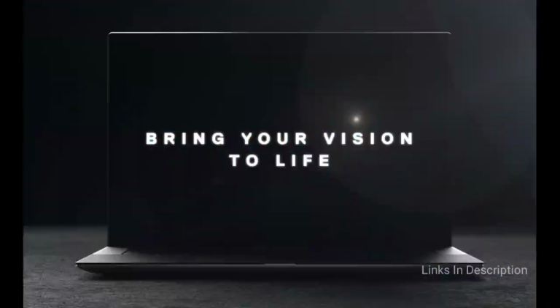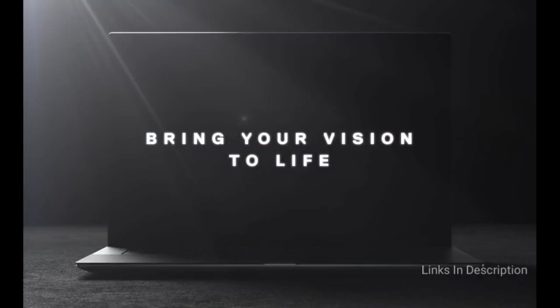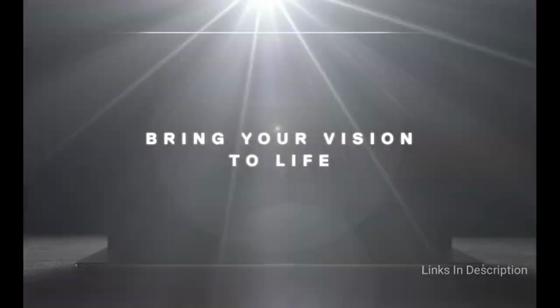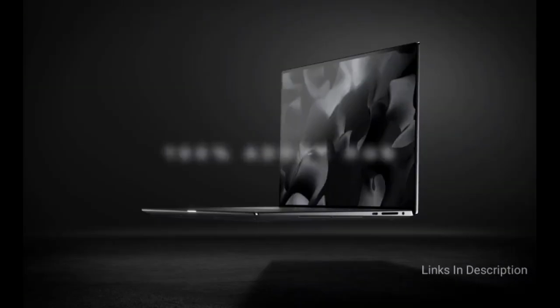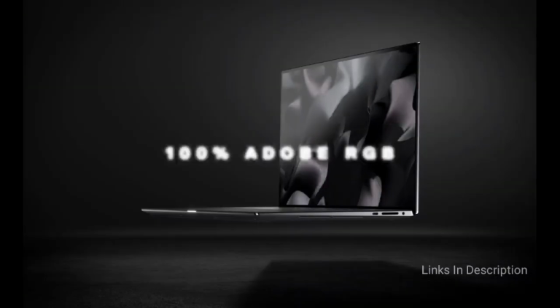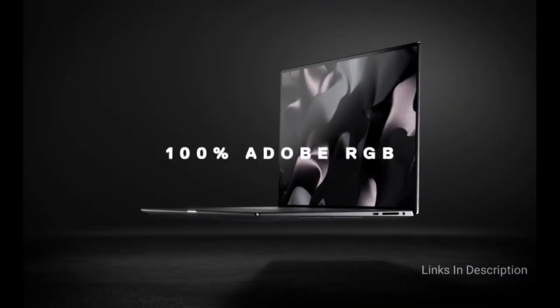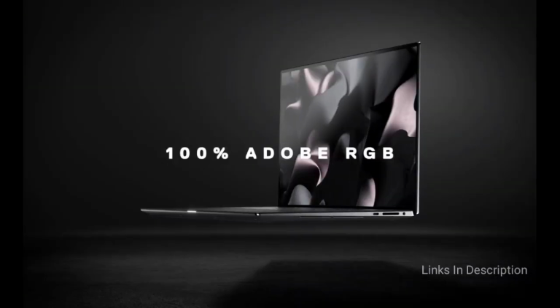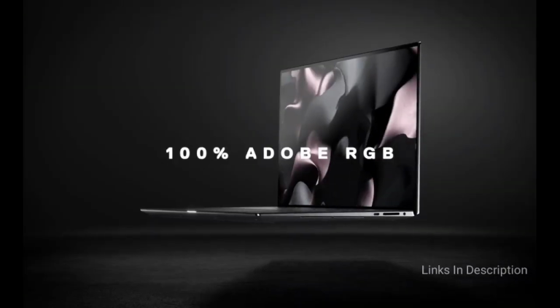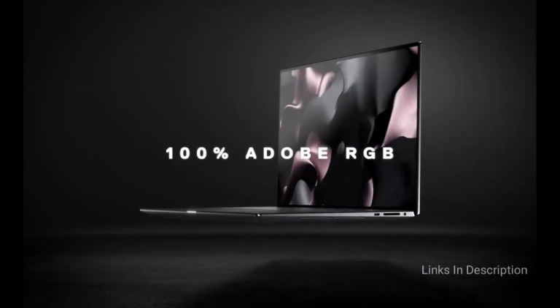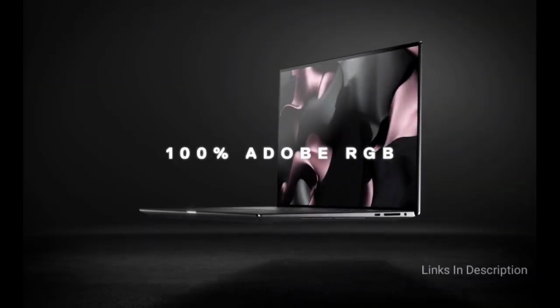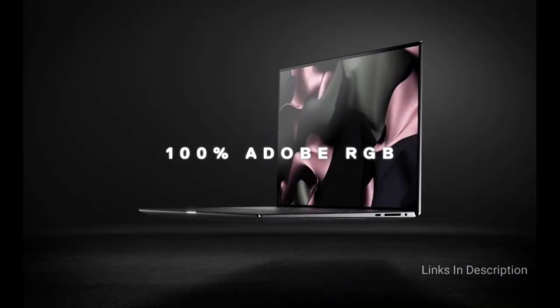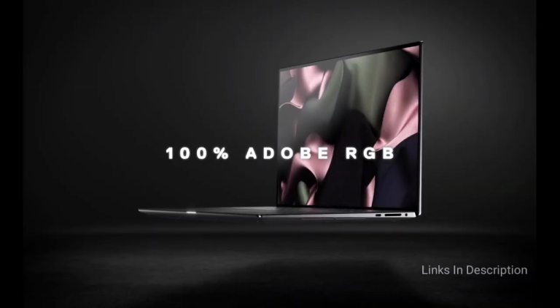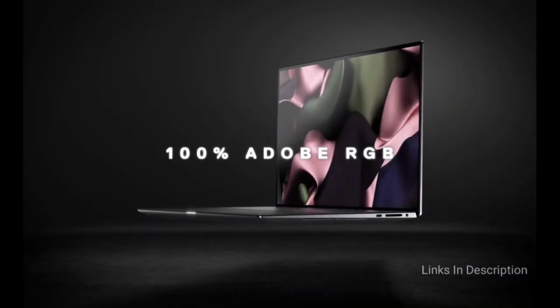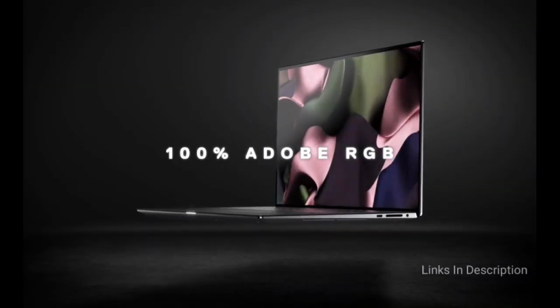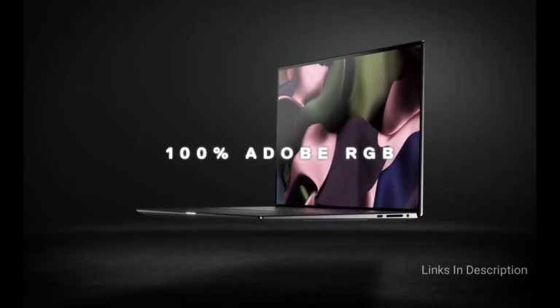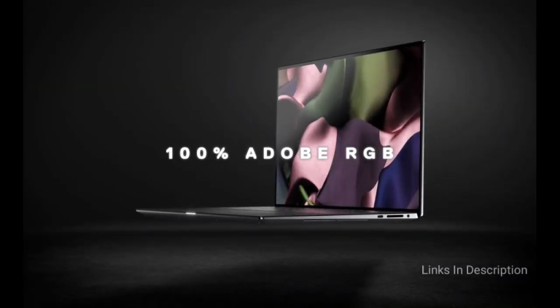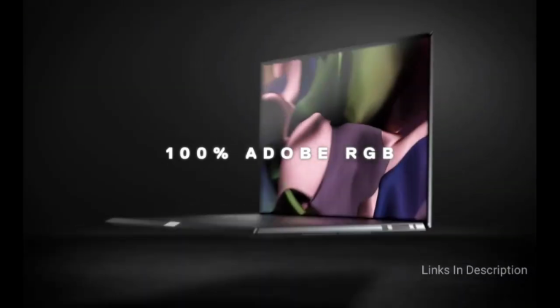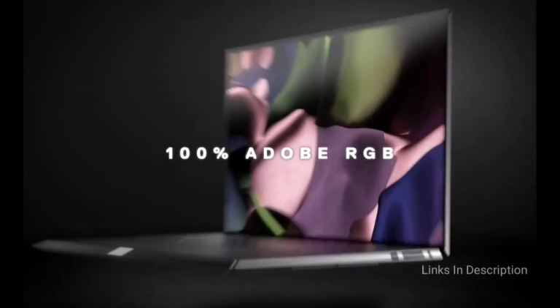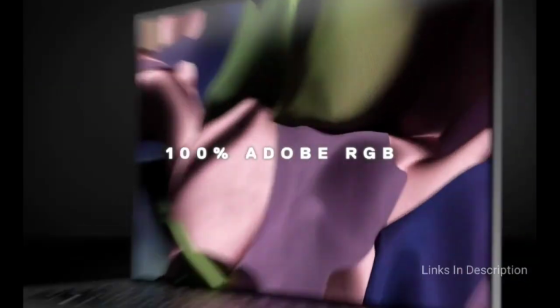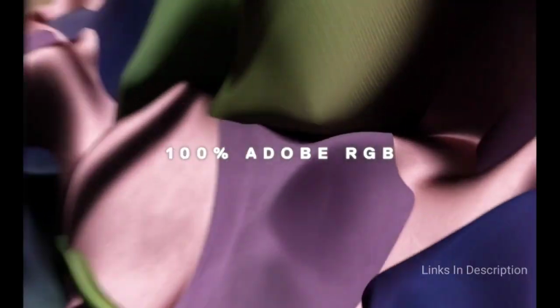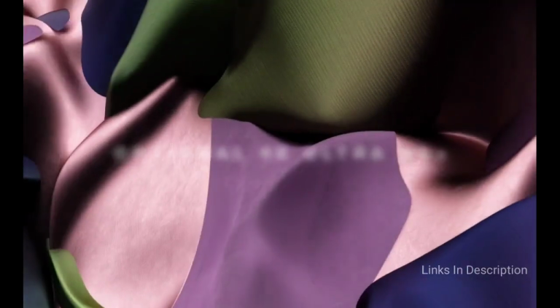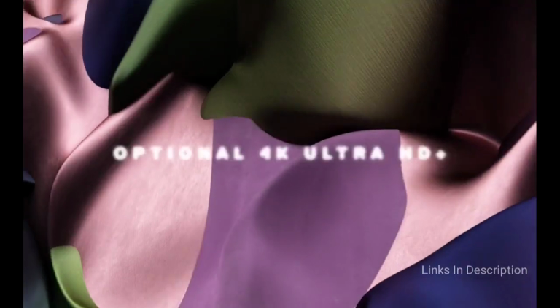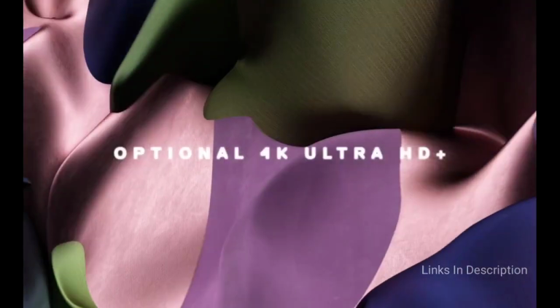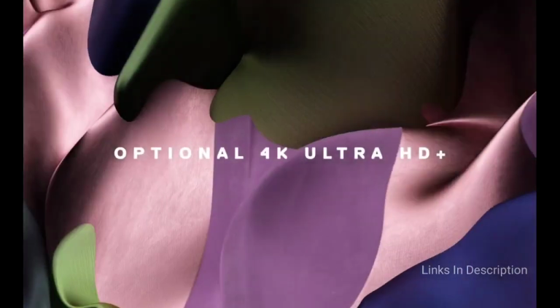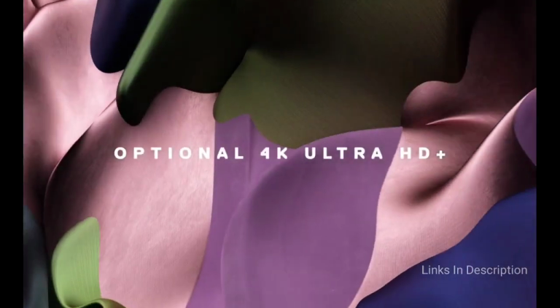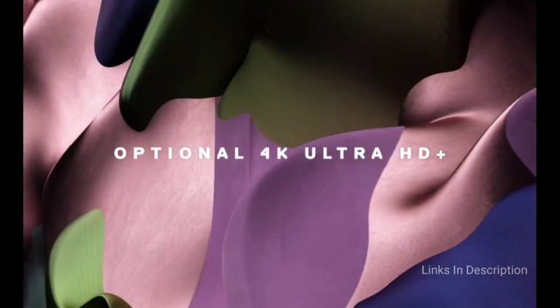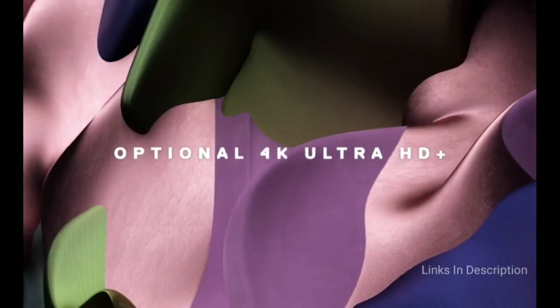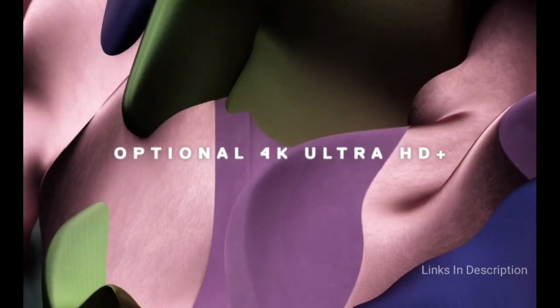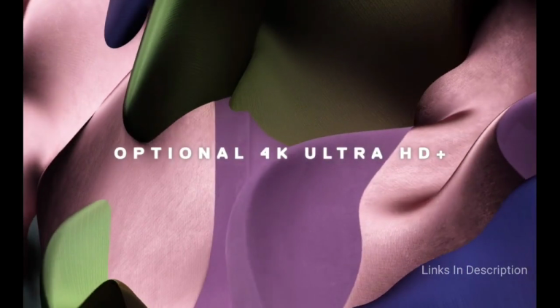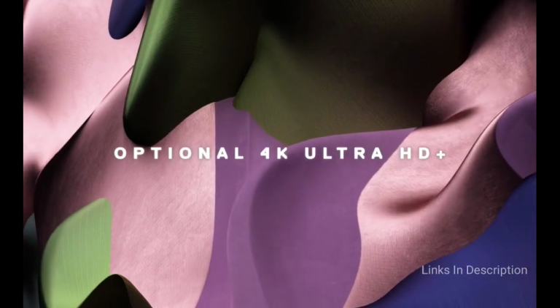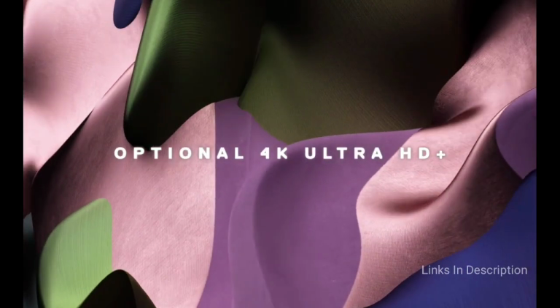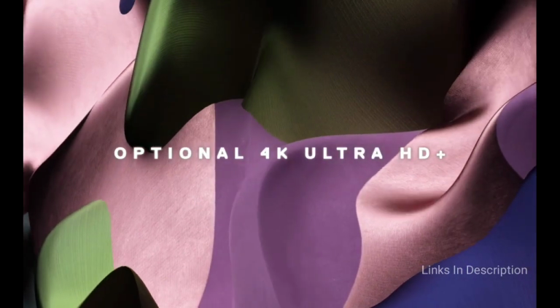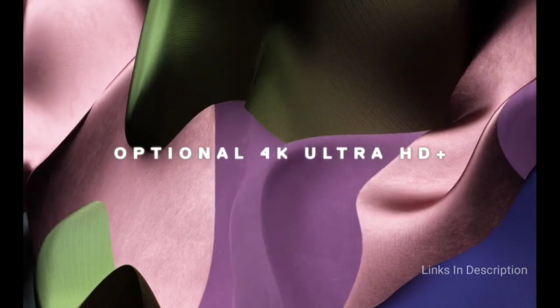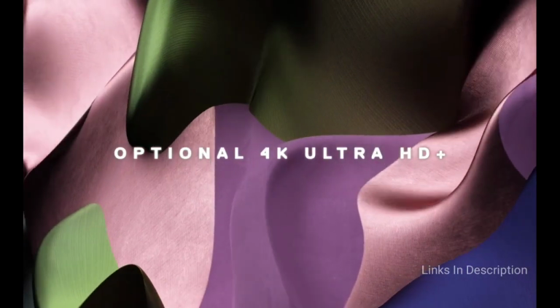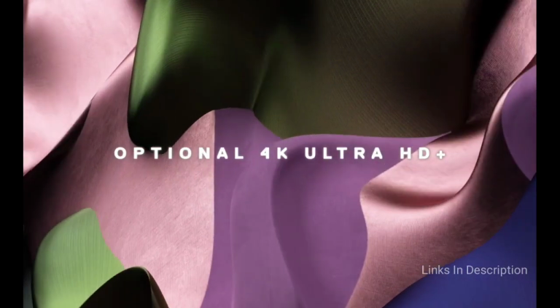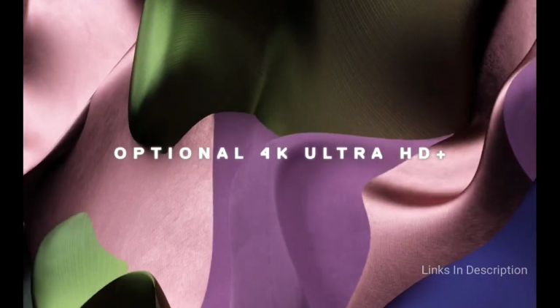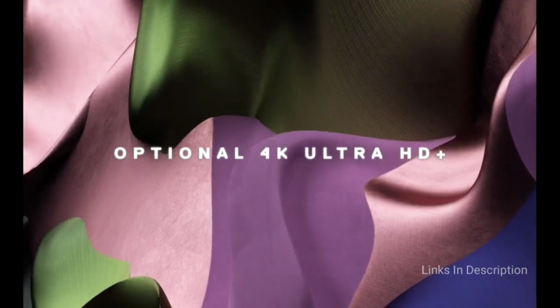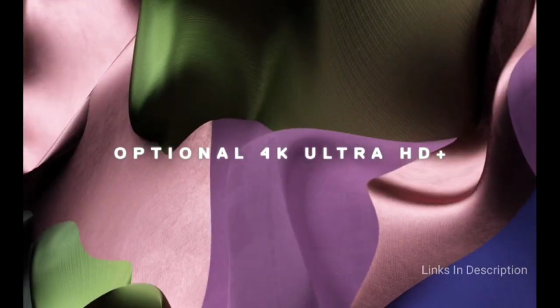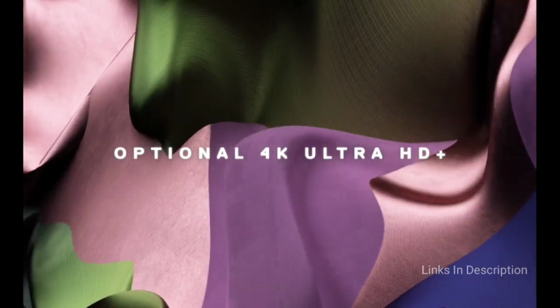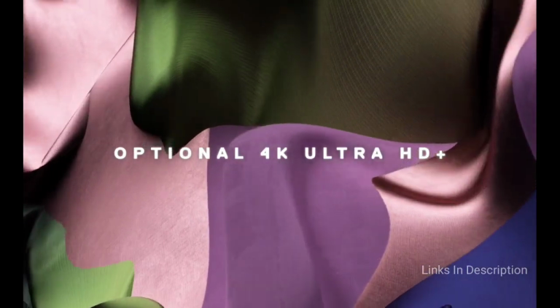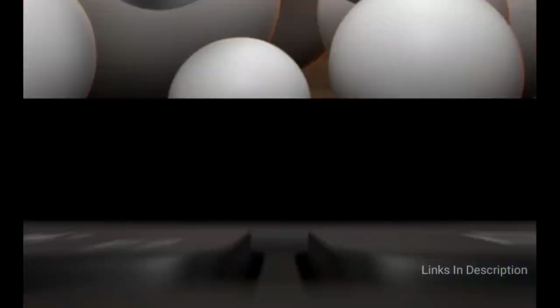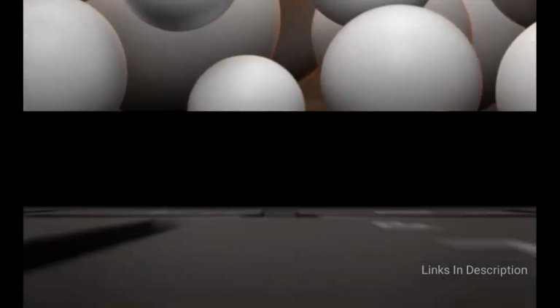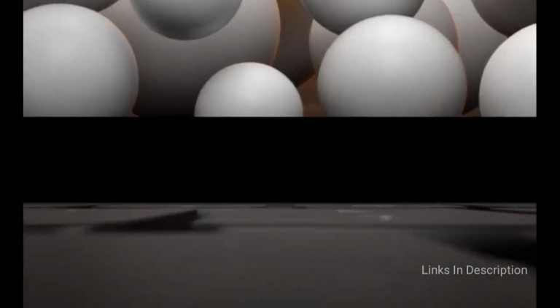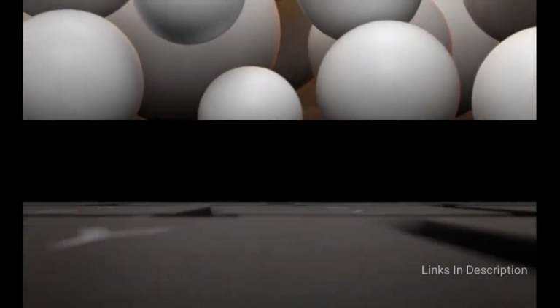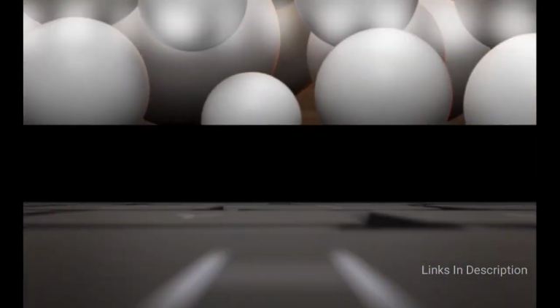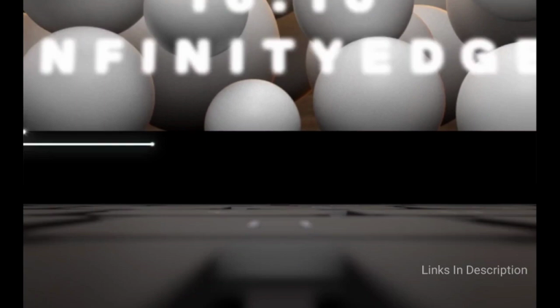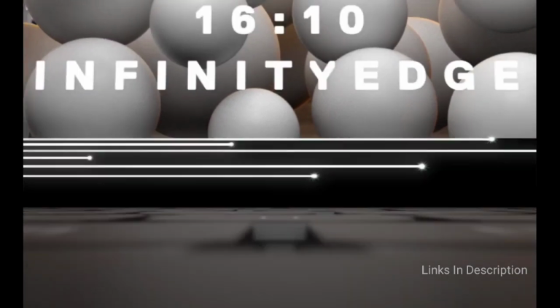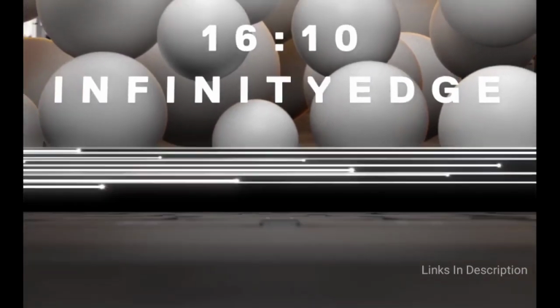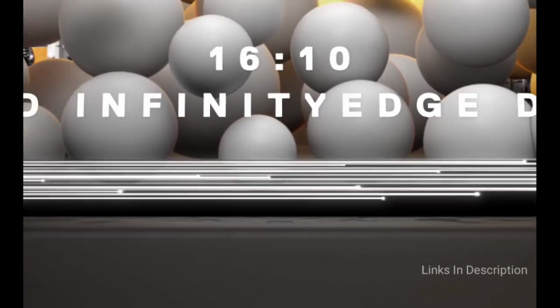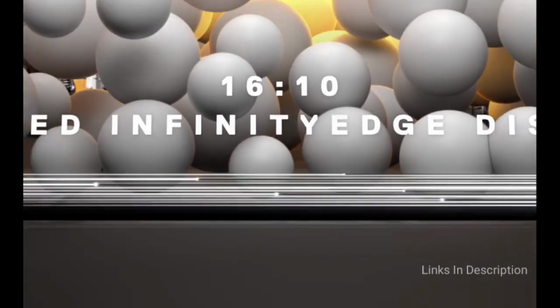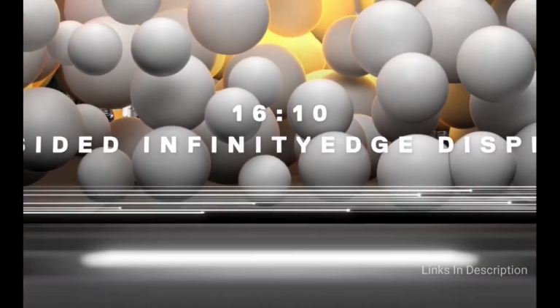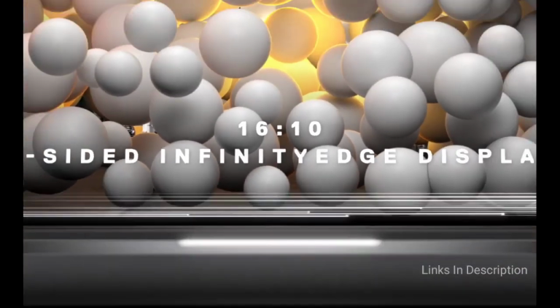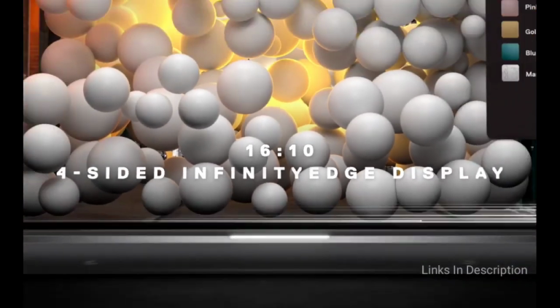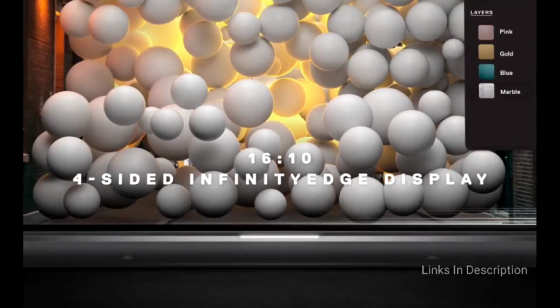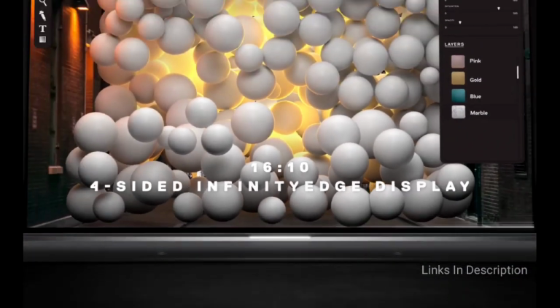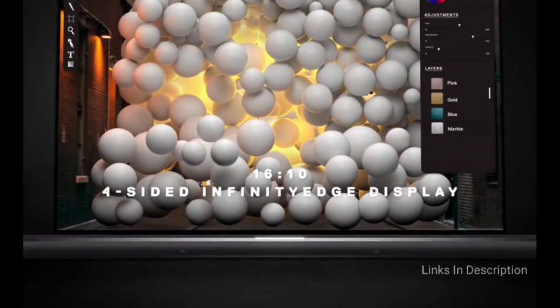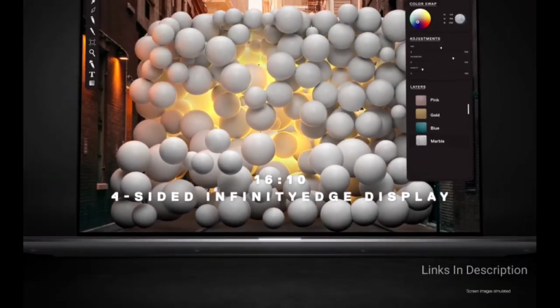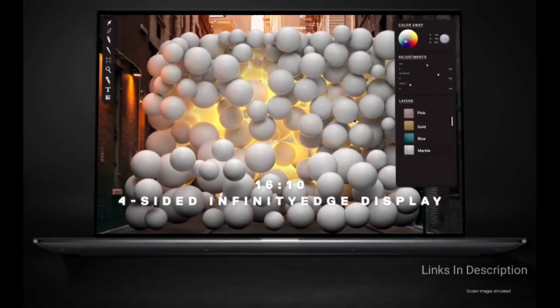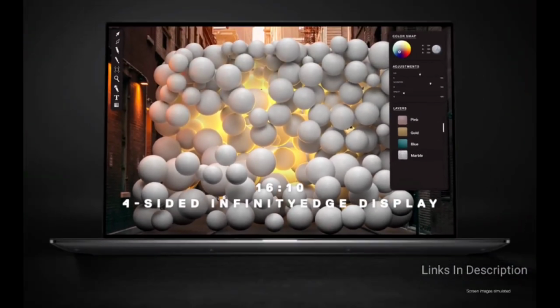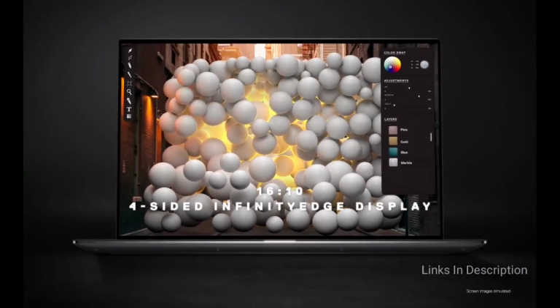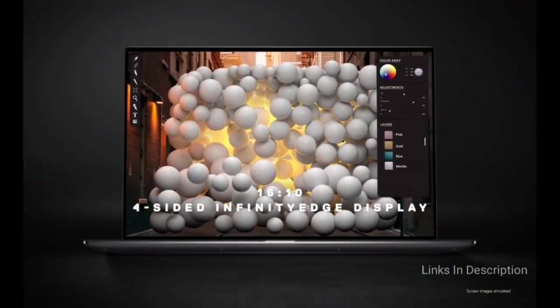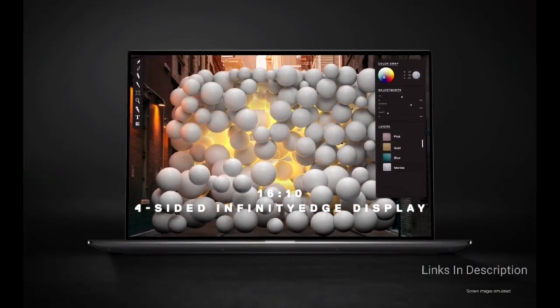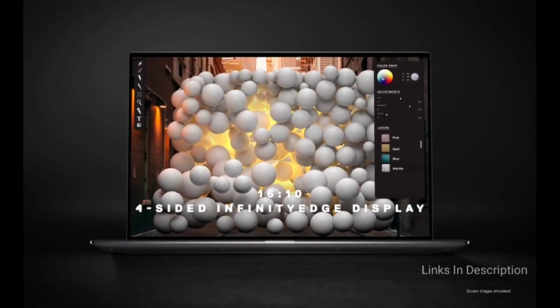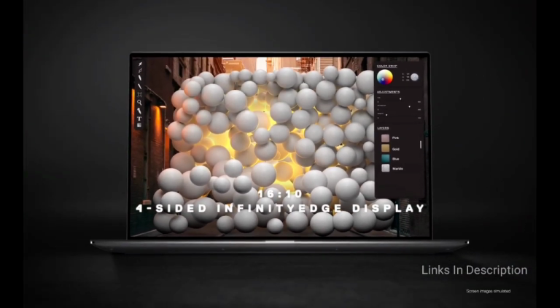Thanks to Intel Dynamic Tuning Technology, you can enjoy adaptive performance with the CPU tailored to the task of the moment. These are the Top 10 Best Laptops Powered by the 11th Generation Intel Core i7 Processor.